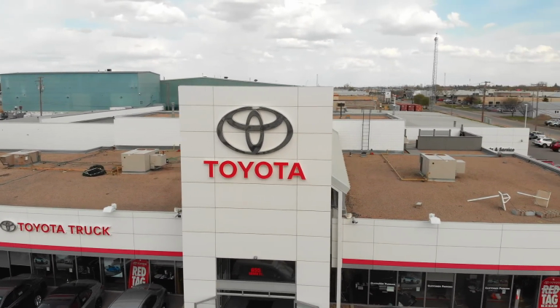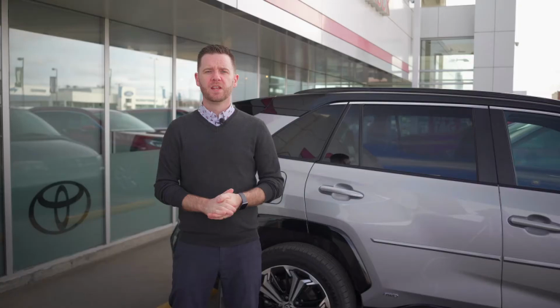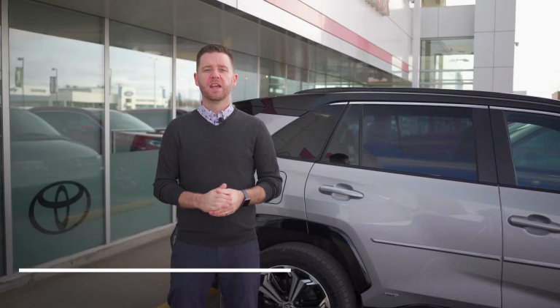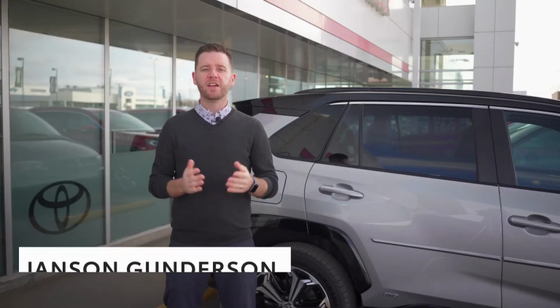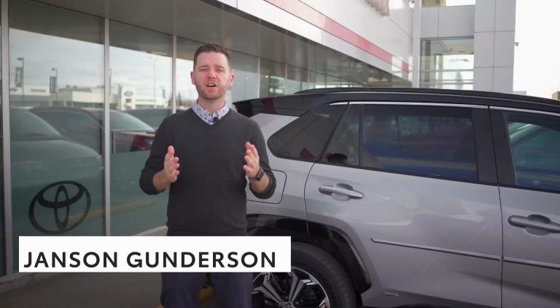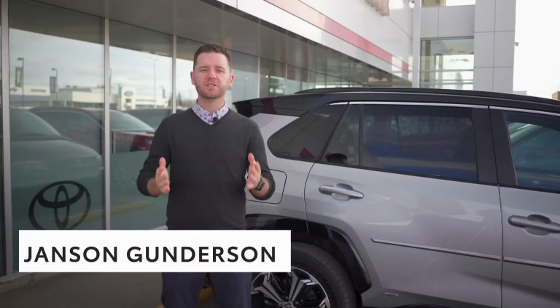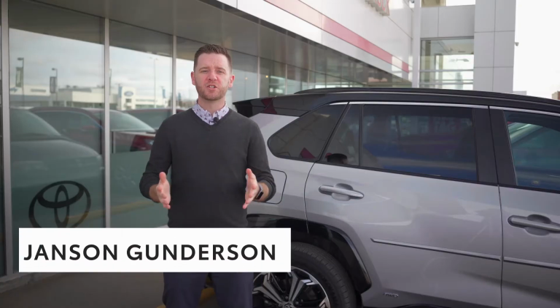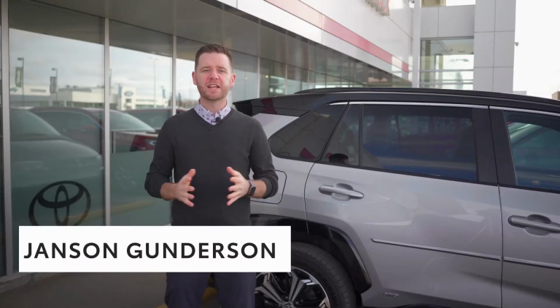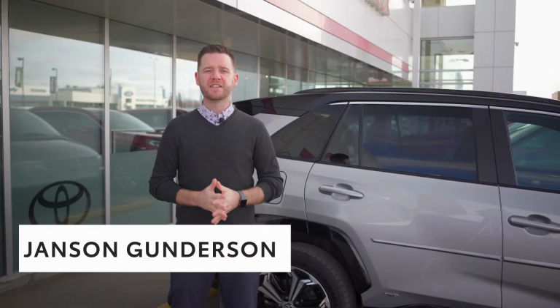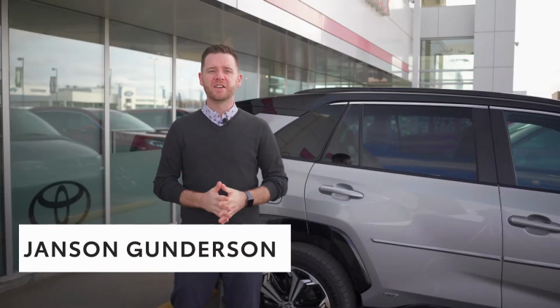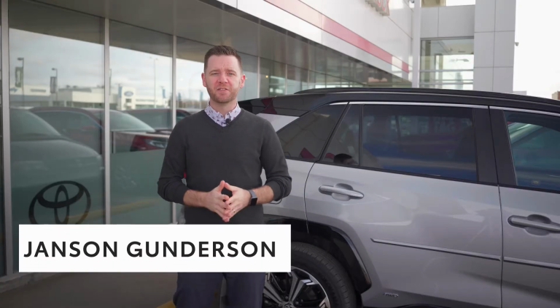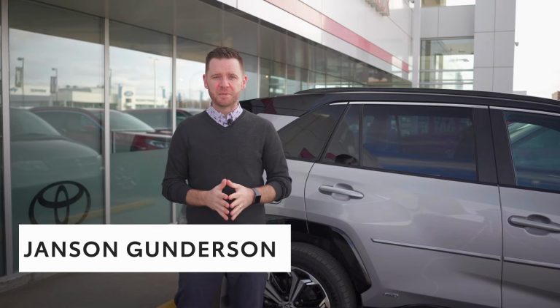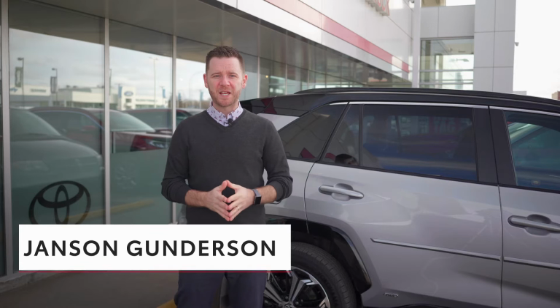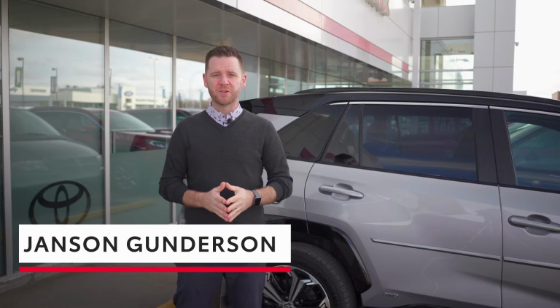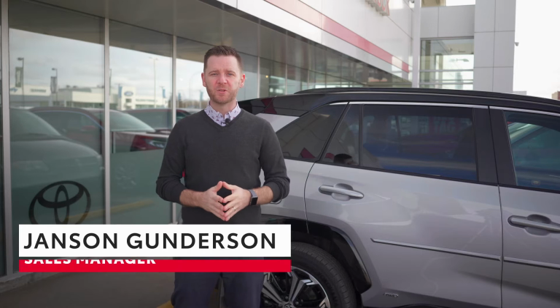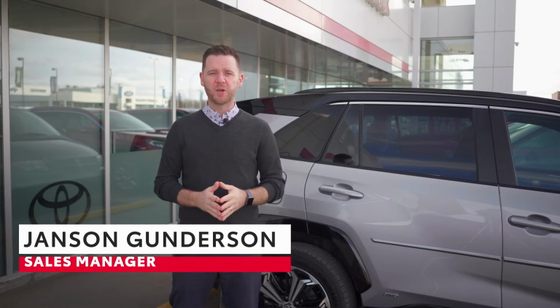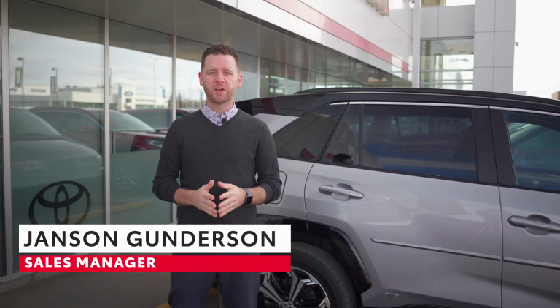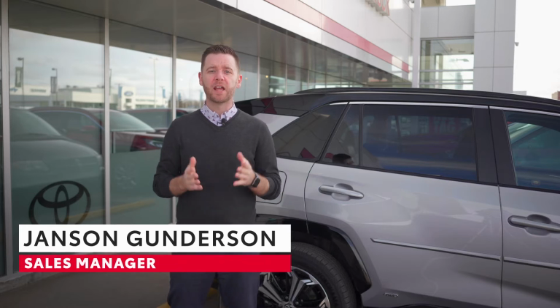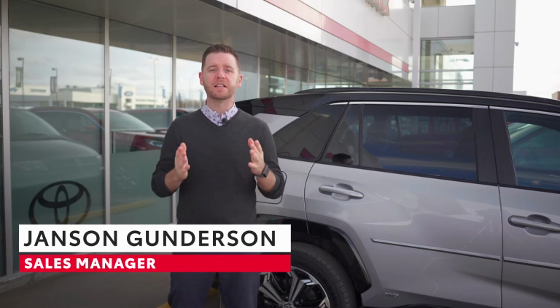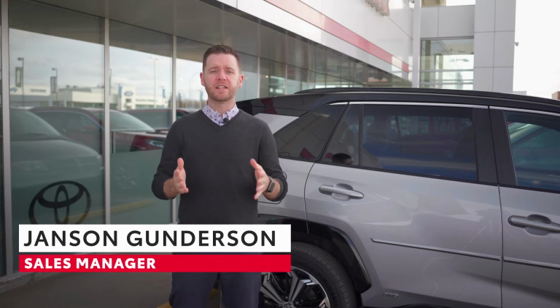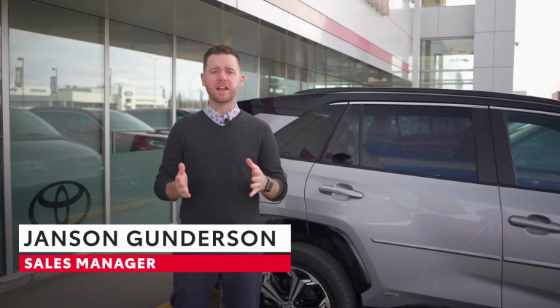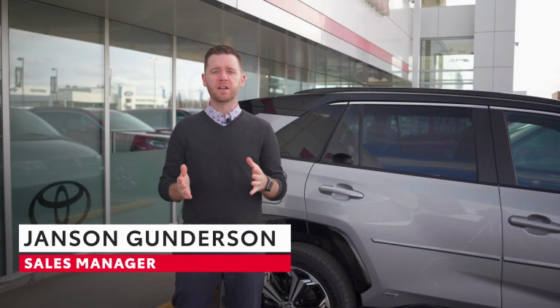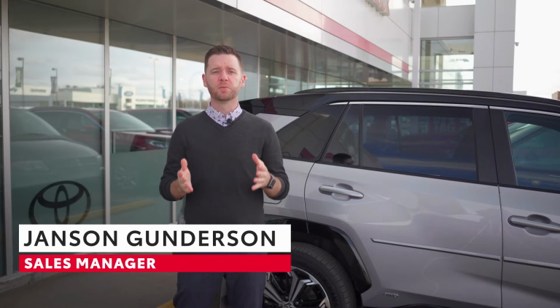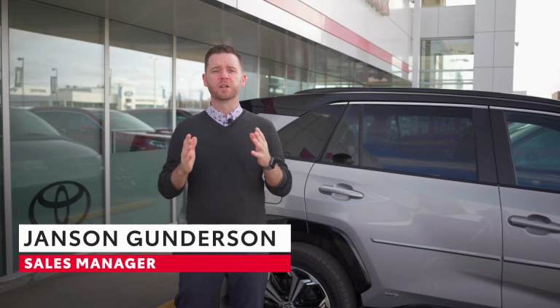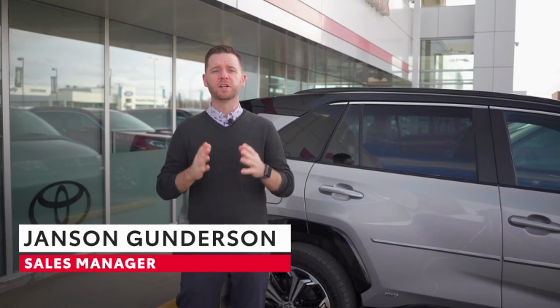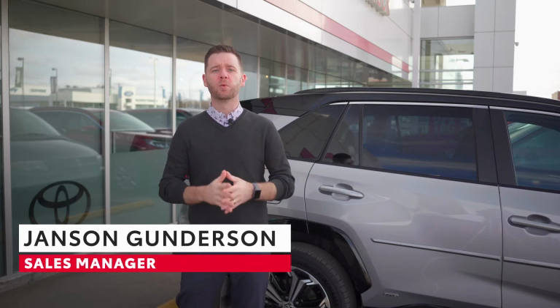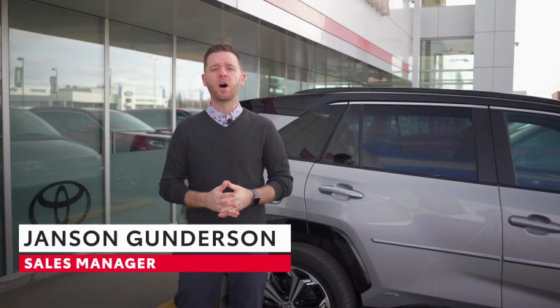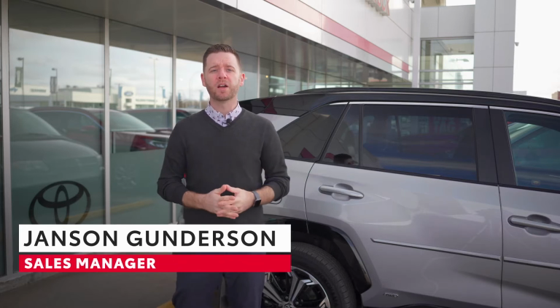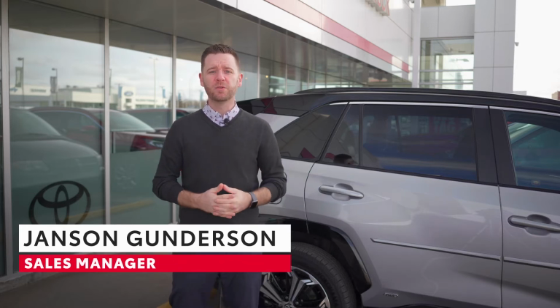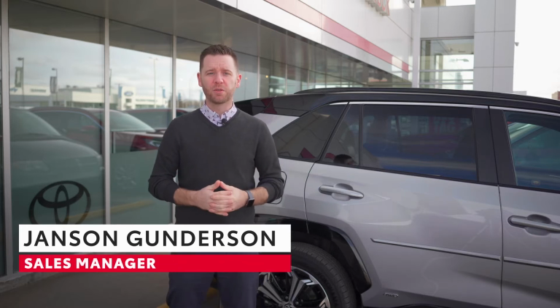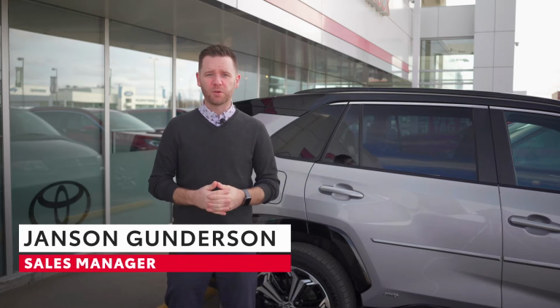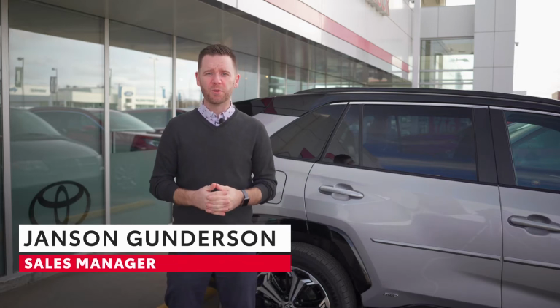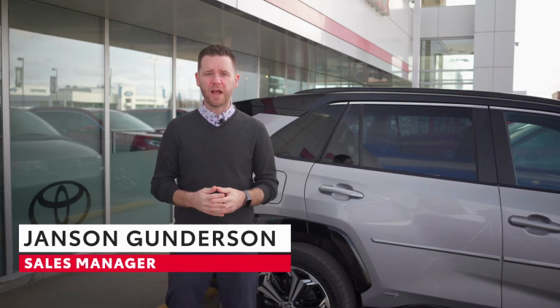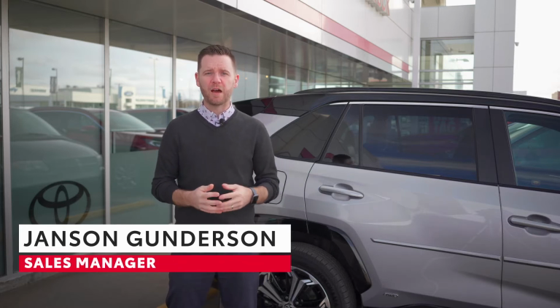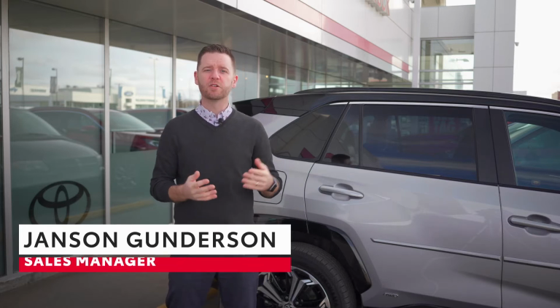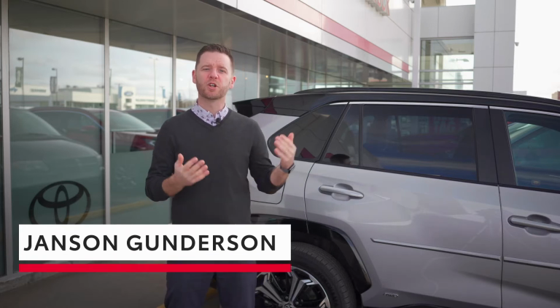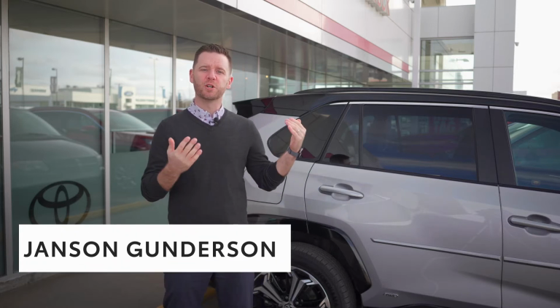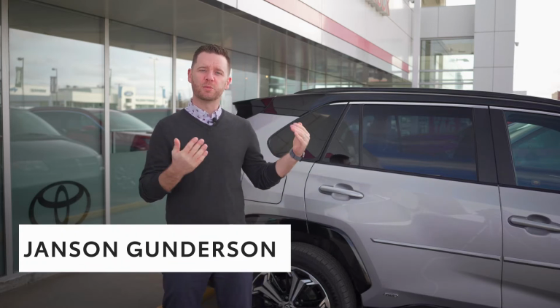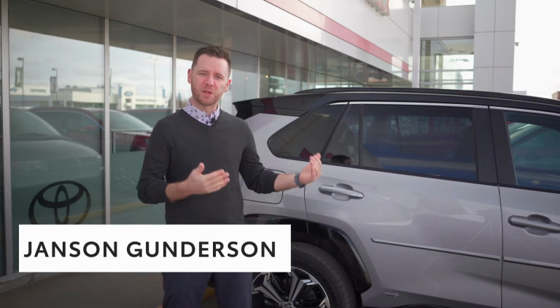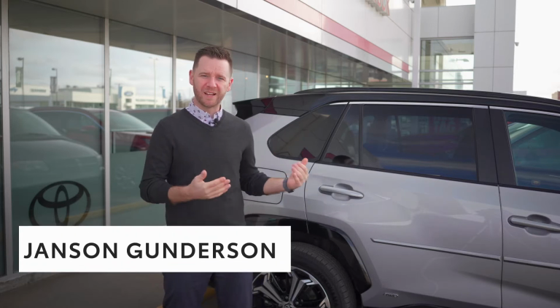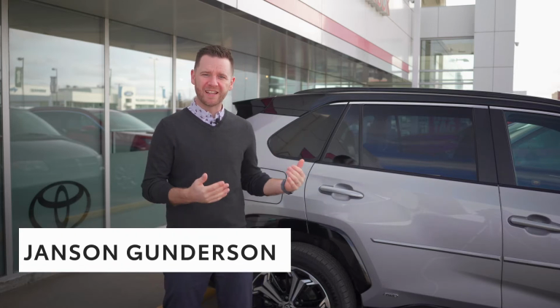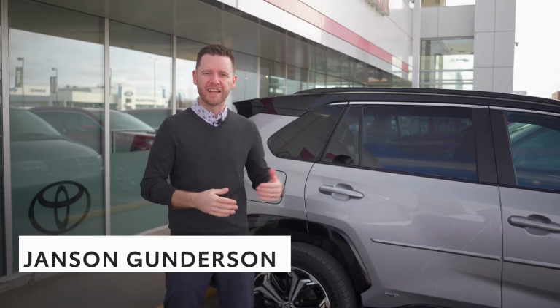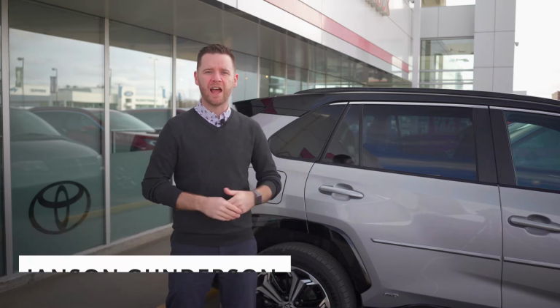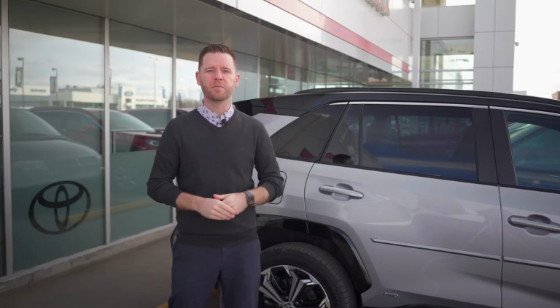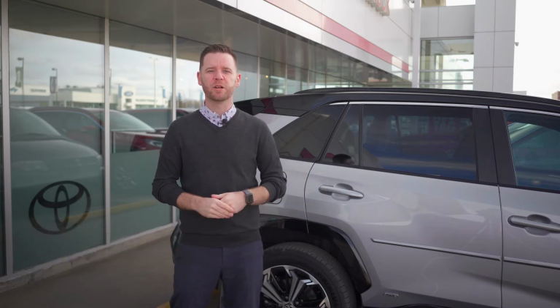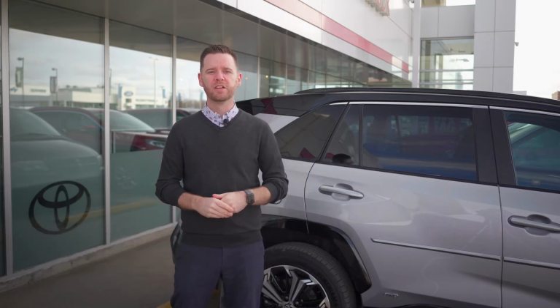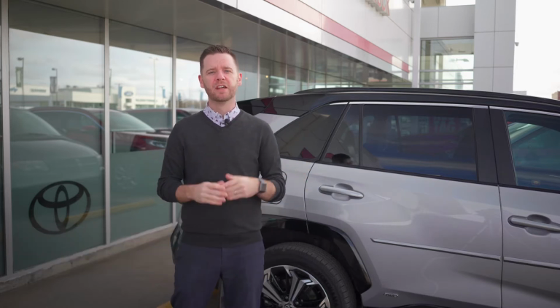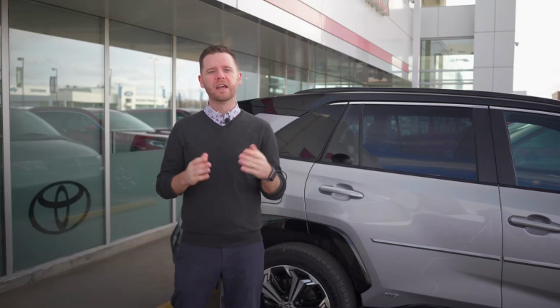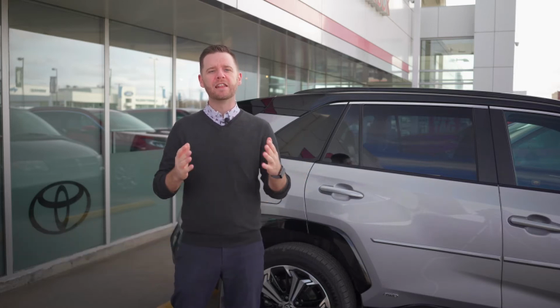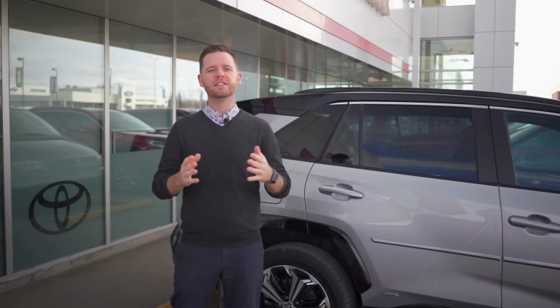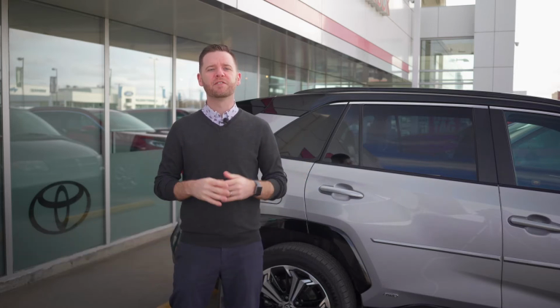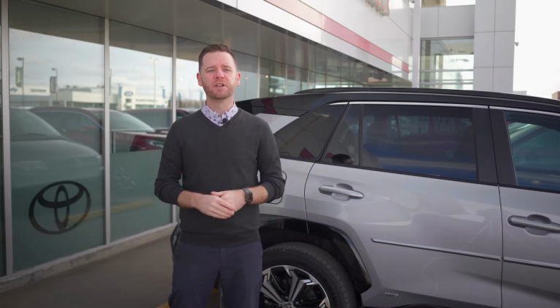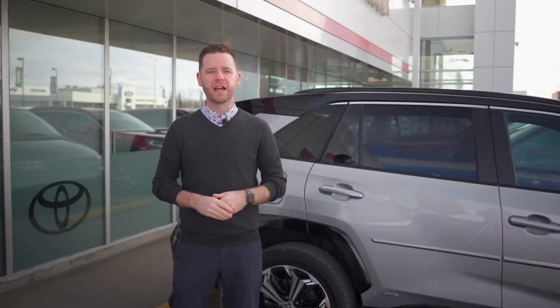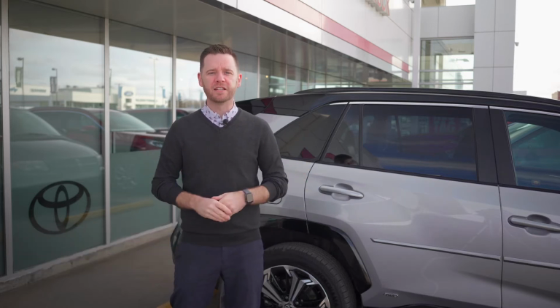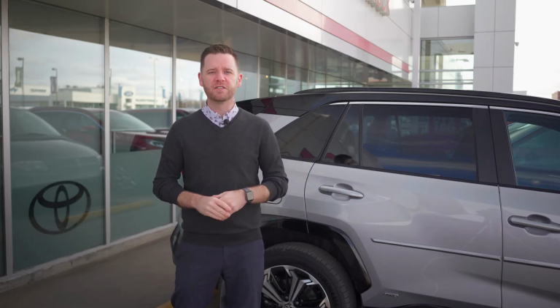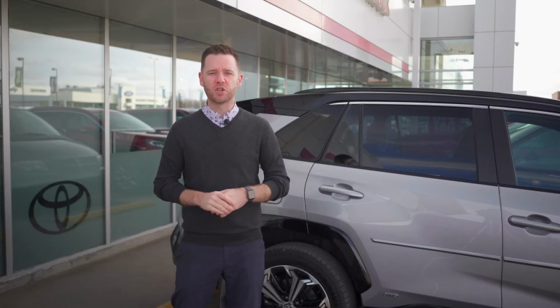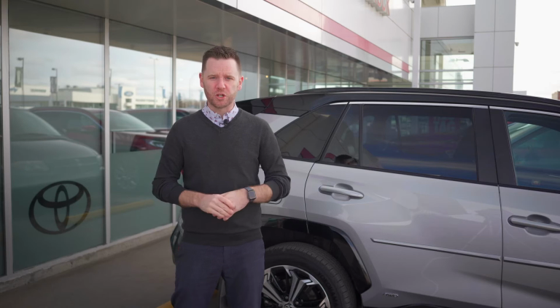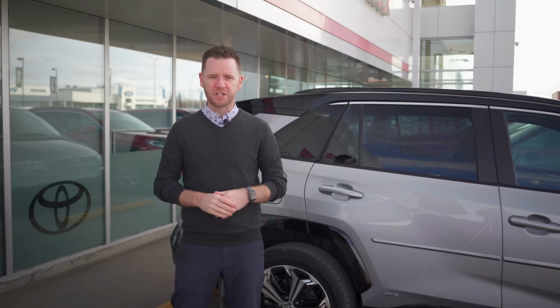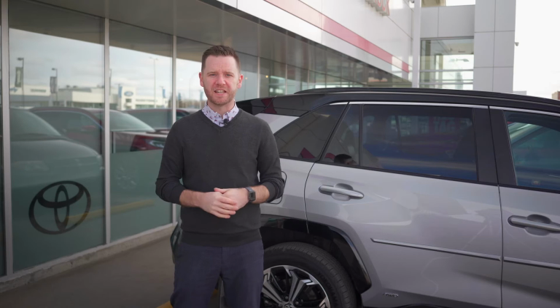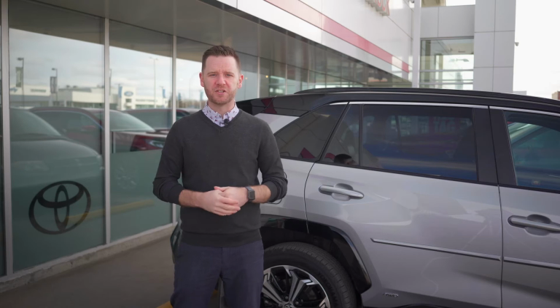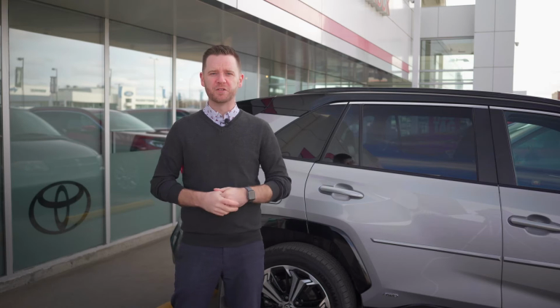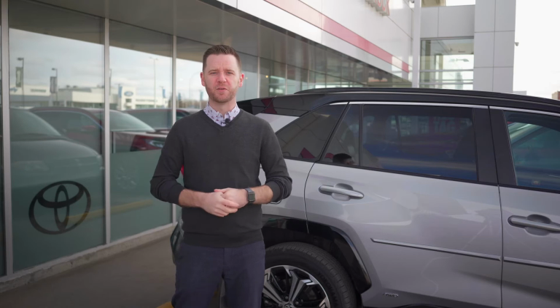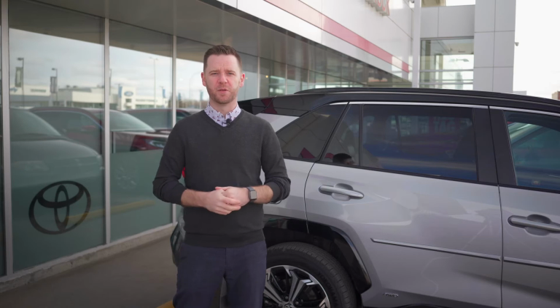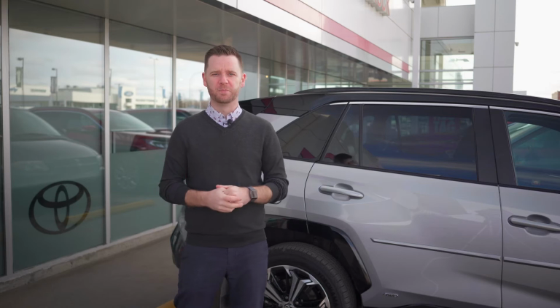Hey y'all, Jansen here from Taylor Toyota. Today we're going to walk you through how to charge a plug-in hybrid and the different kinds of charging stations for them.